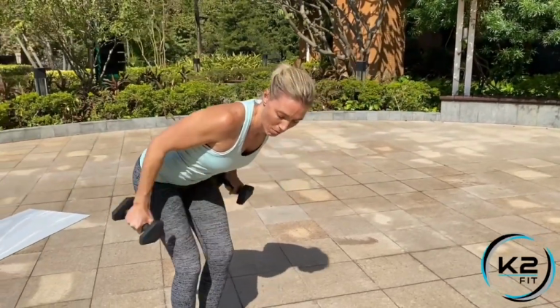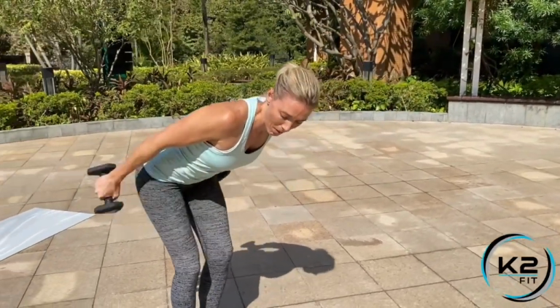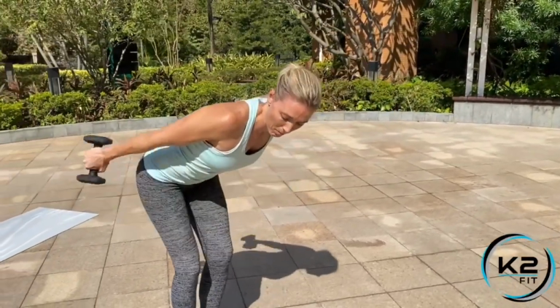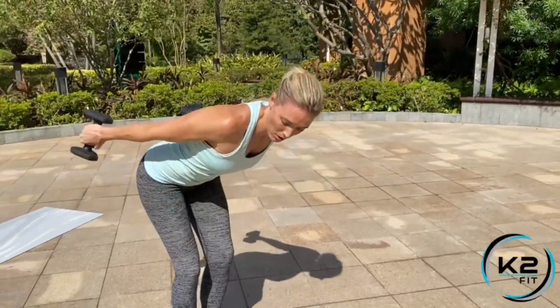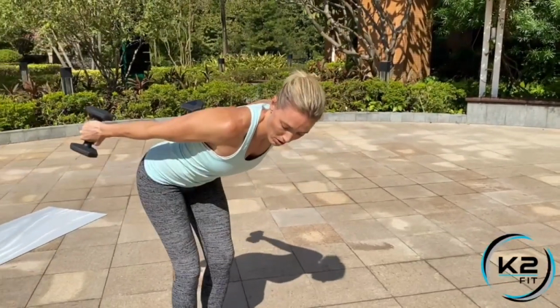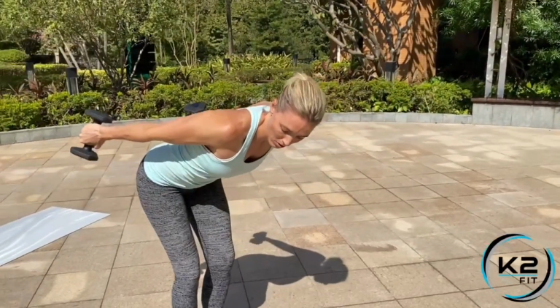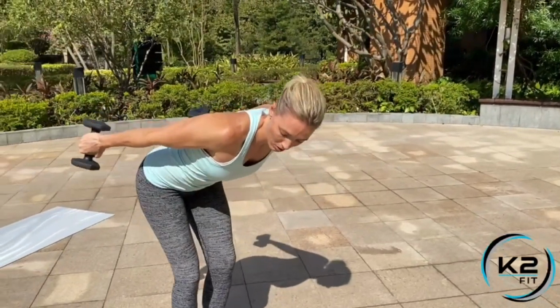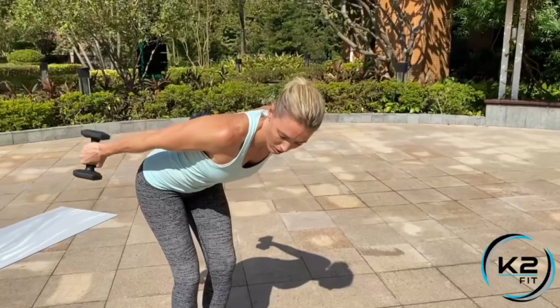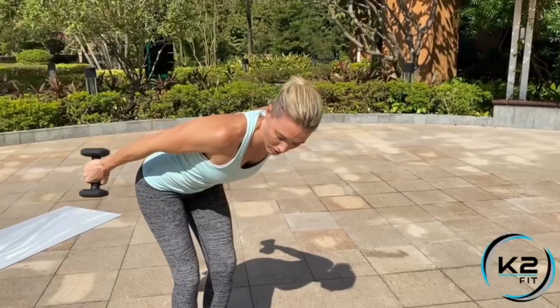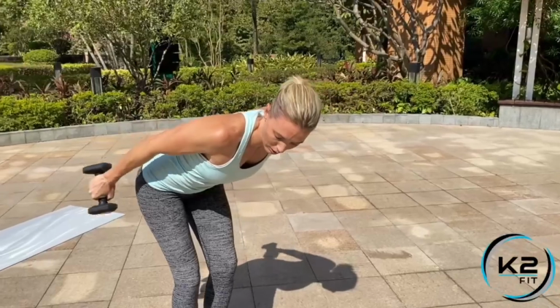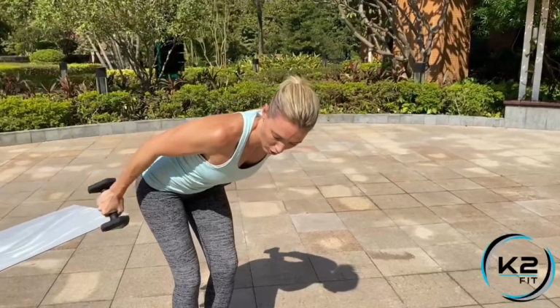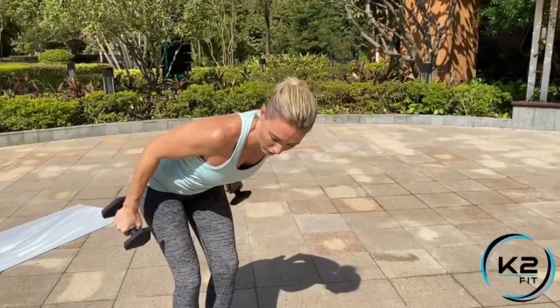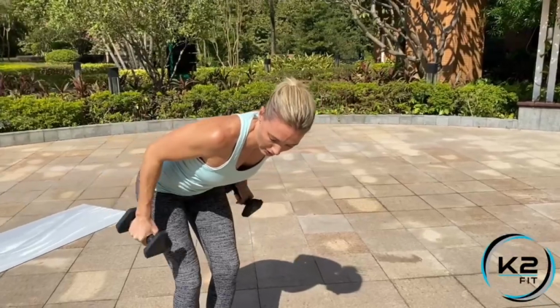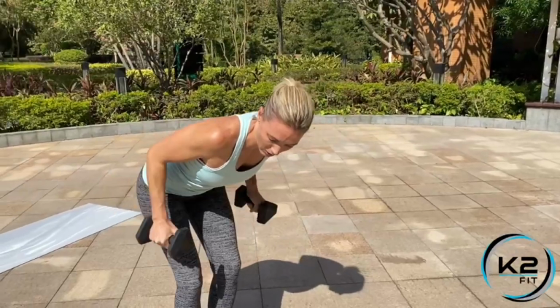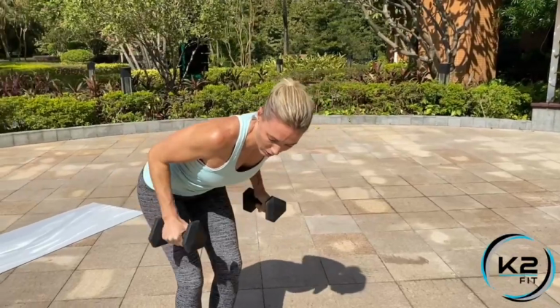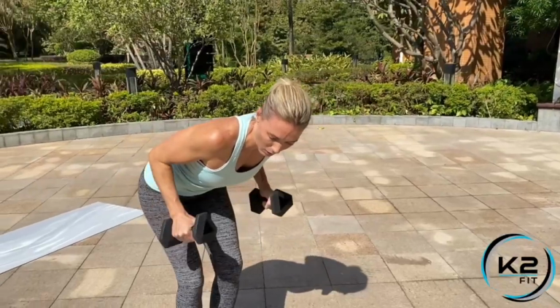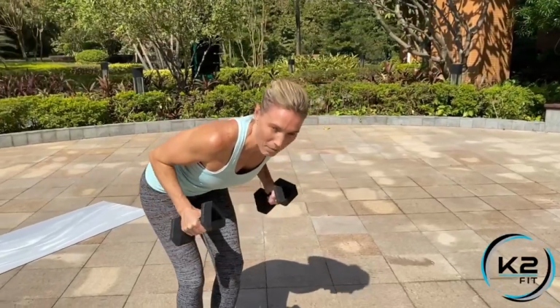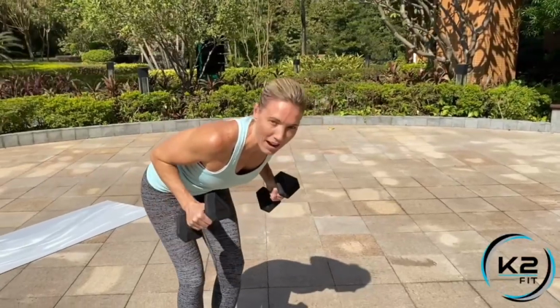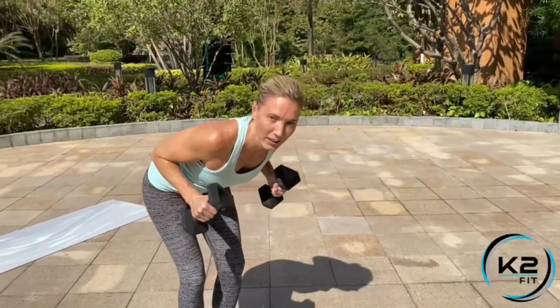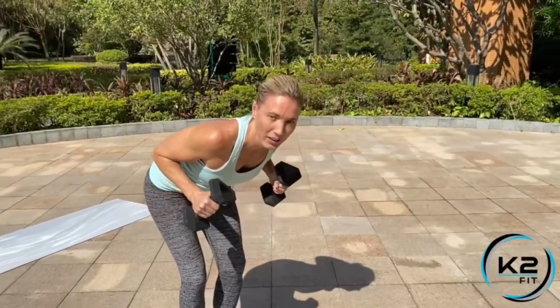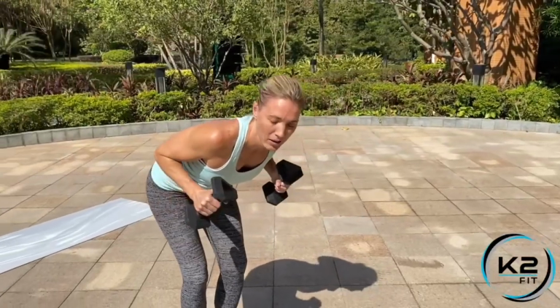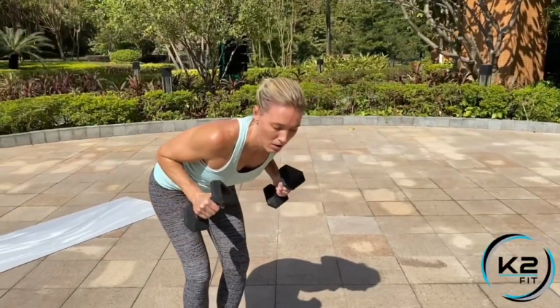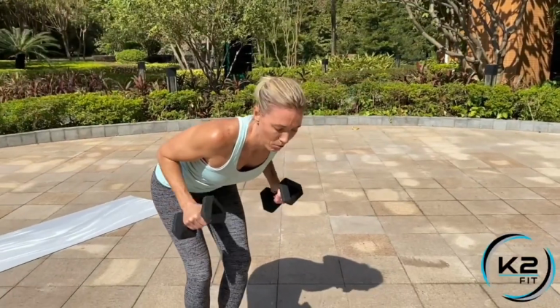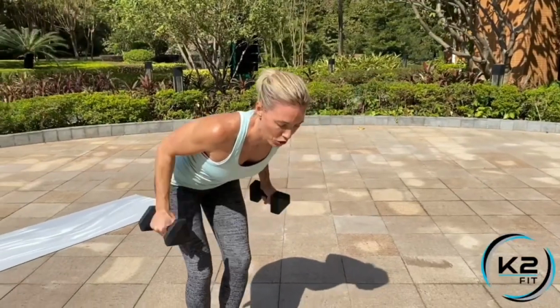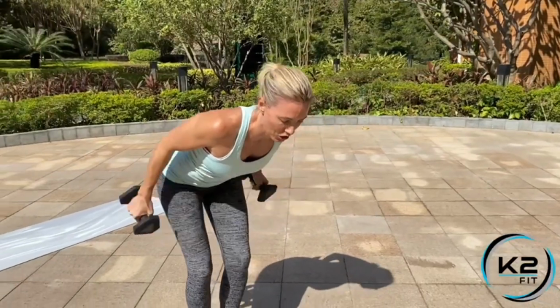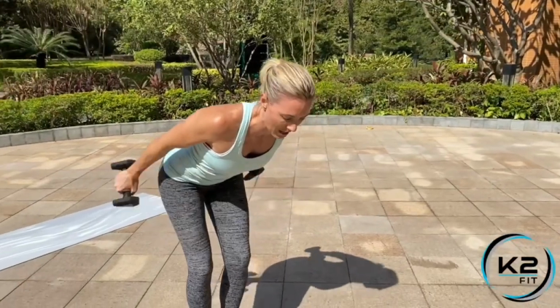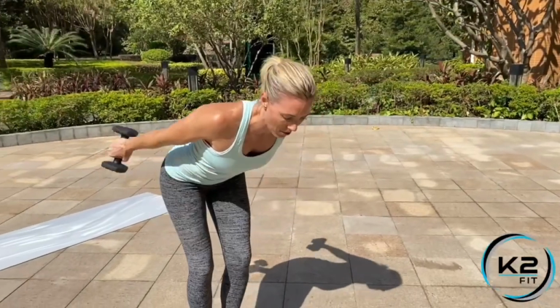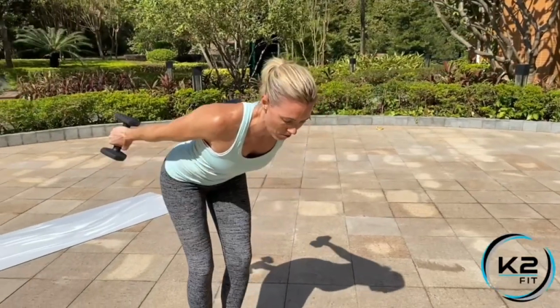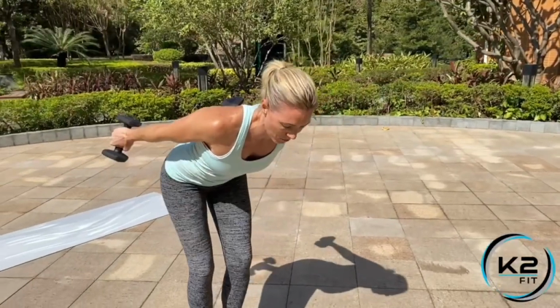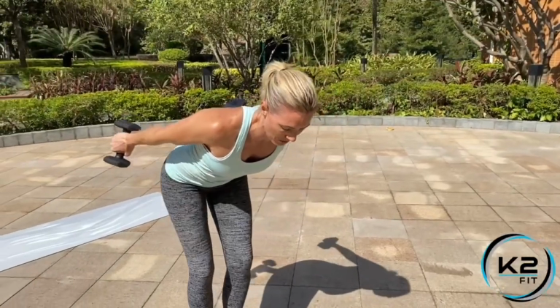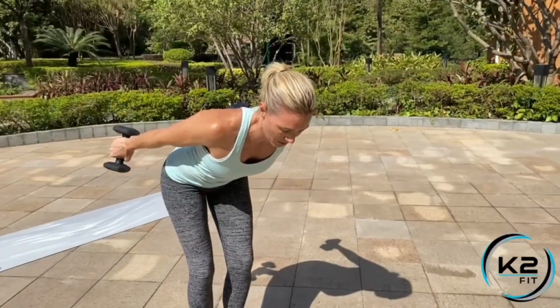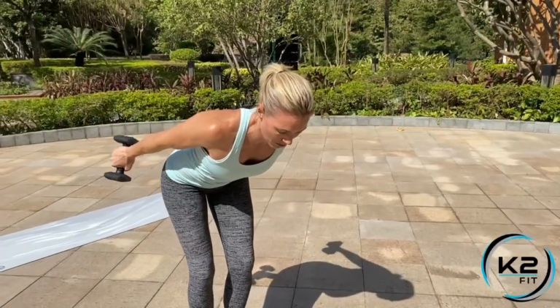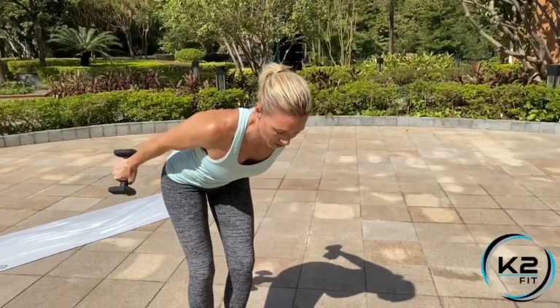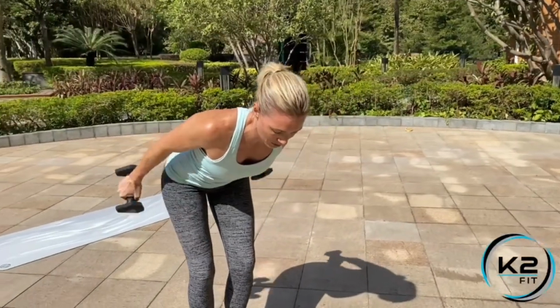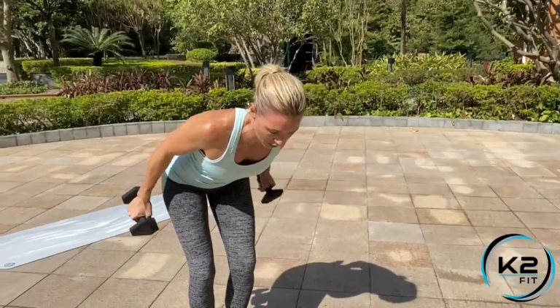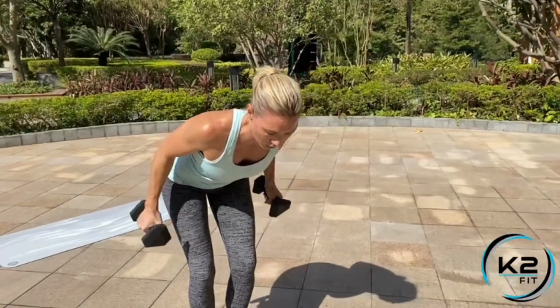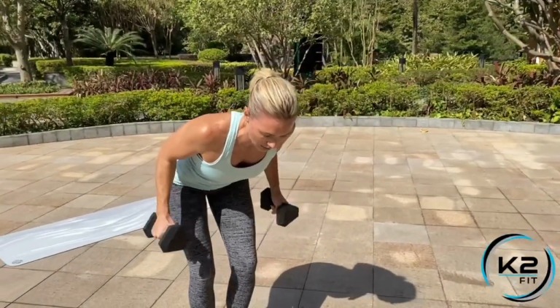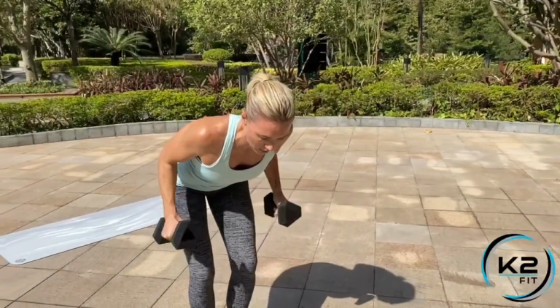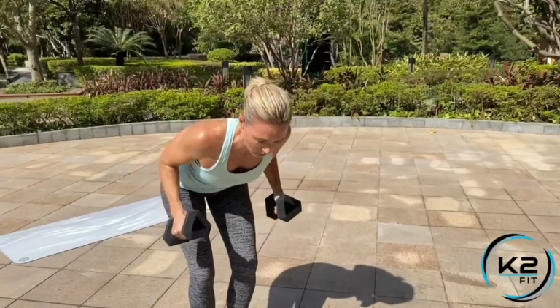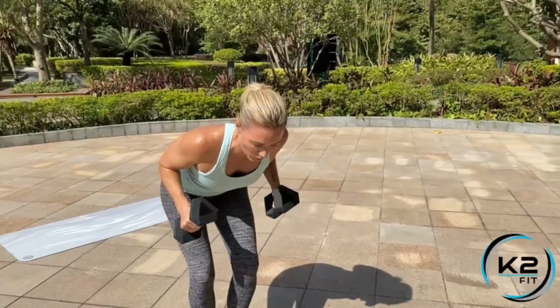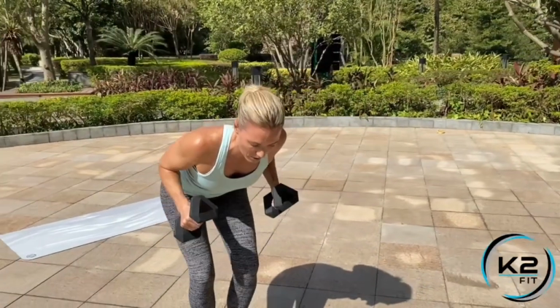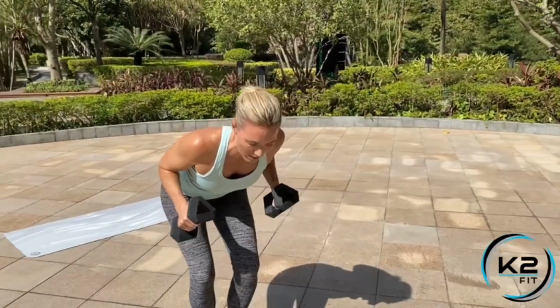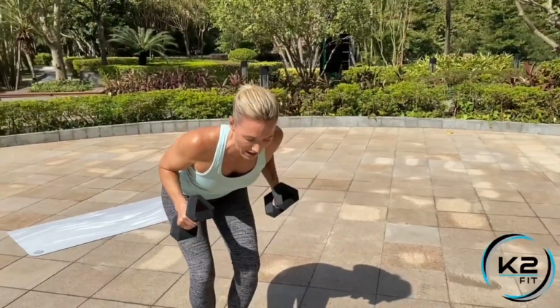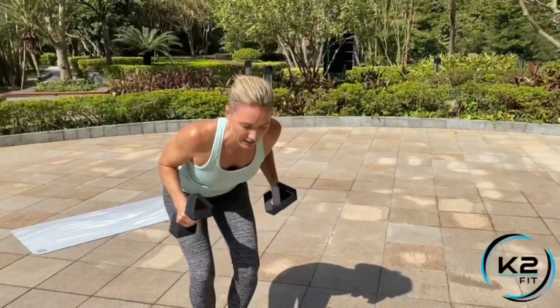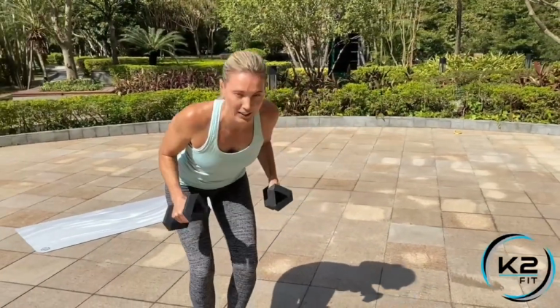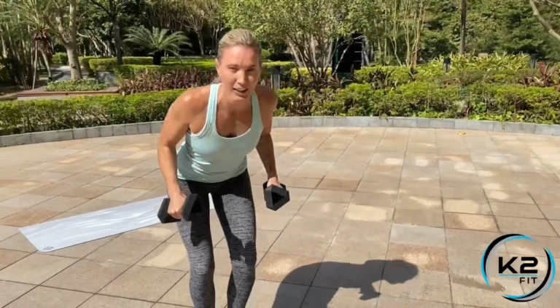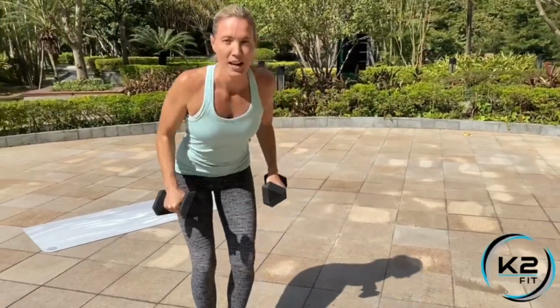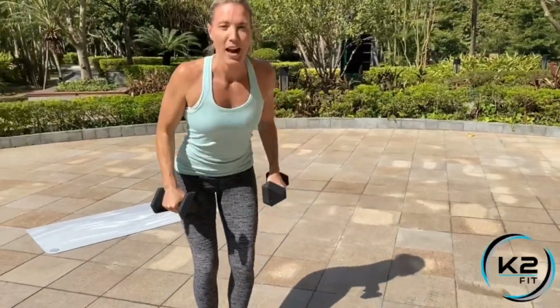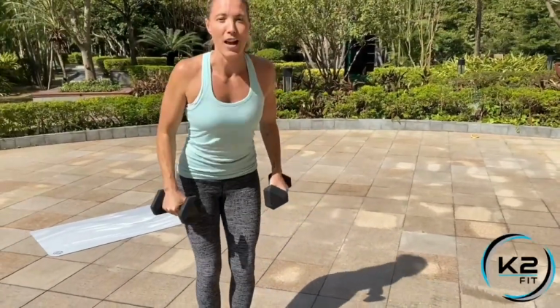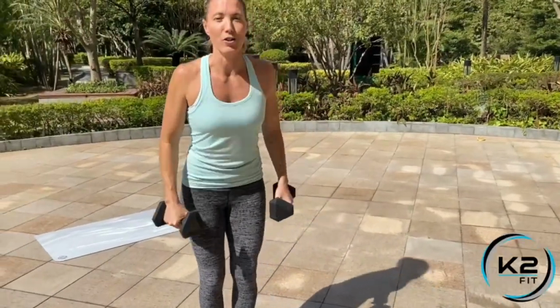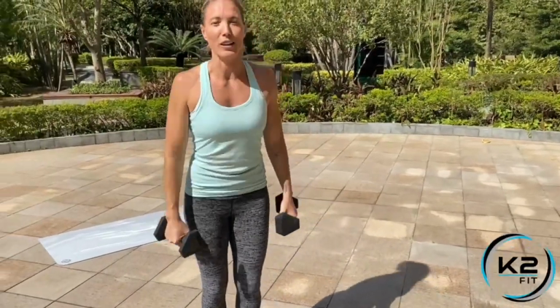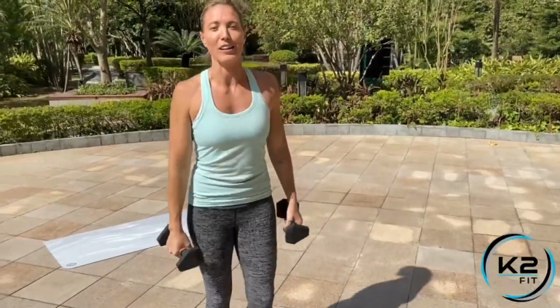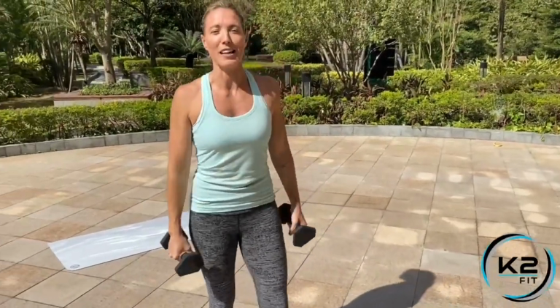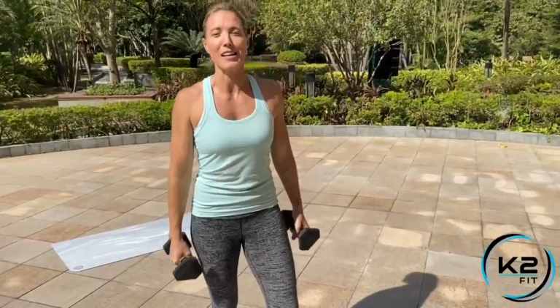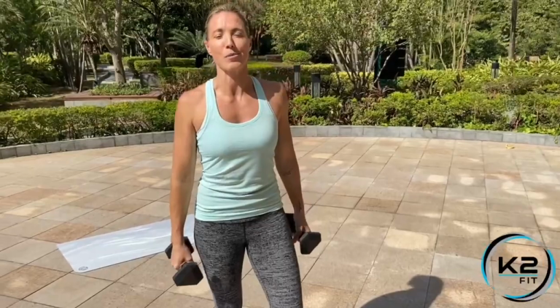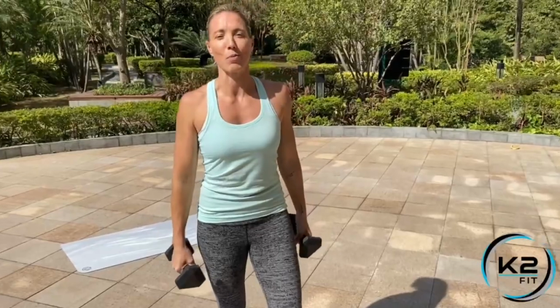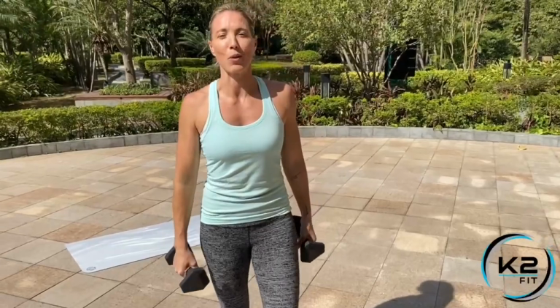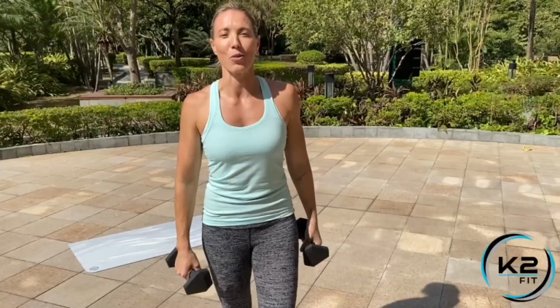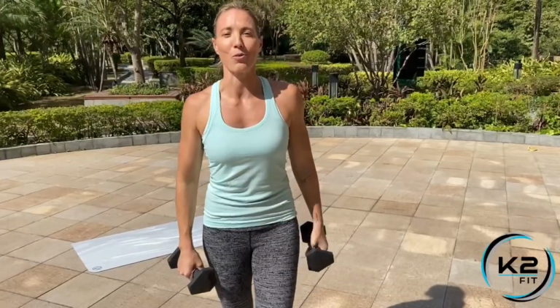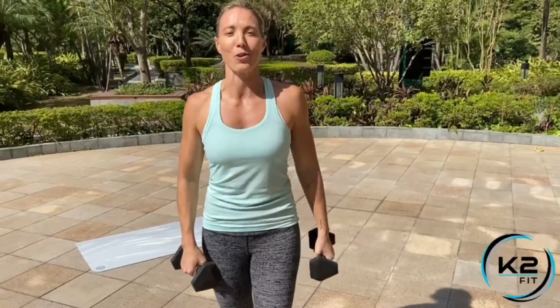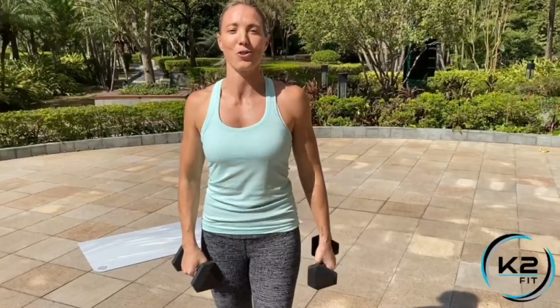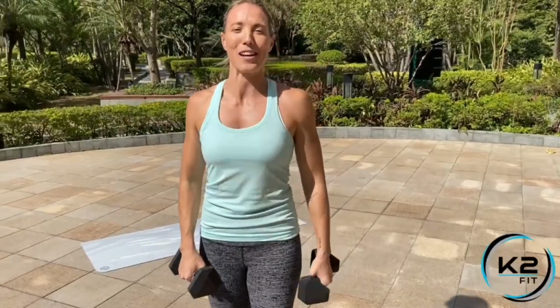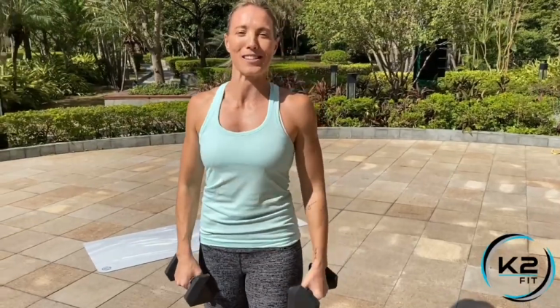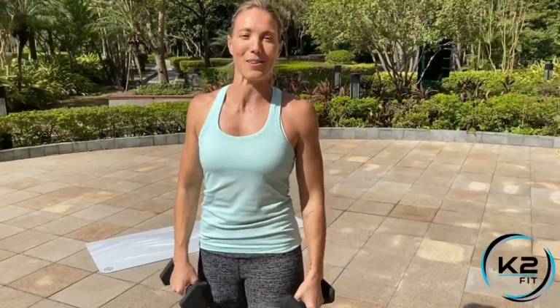Remember, slowly on the way back. Push it out, slowly on the way back, and you'll get a nice burn through your triceps.